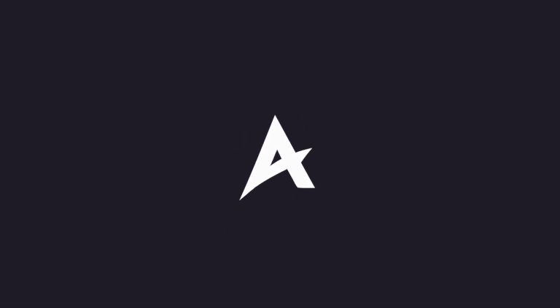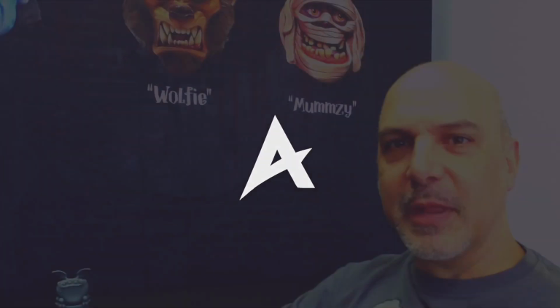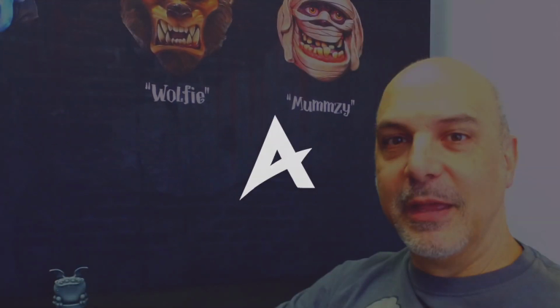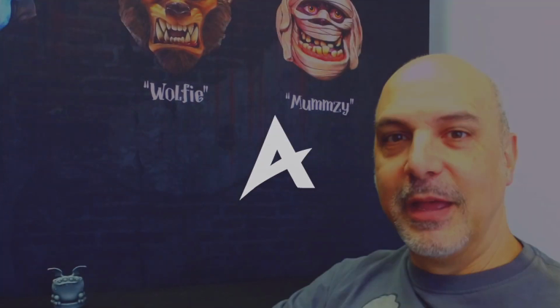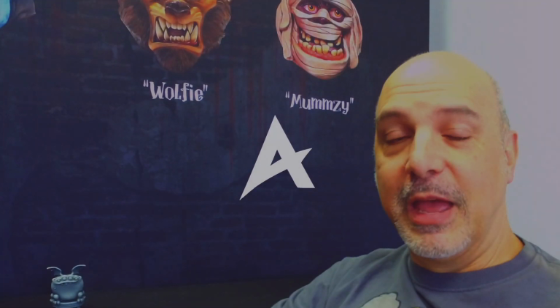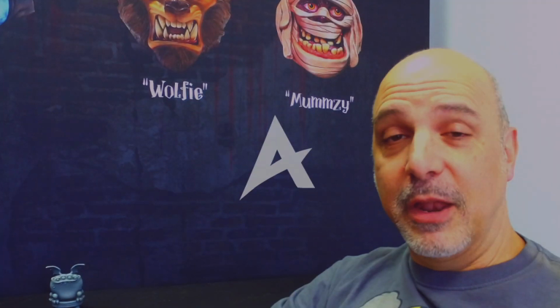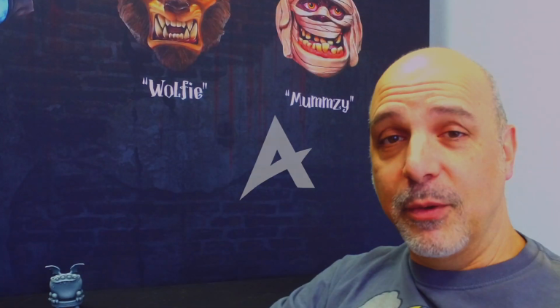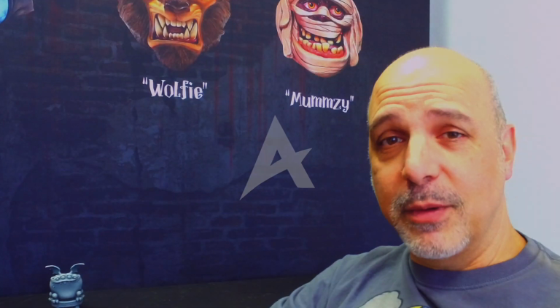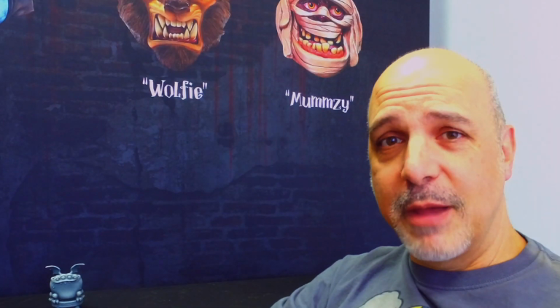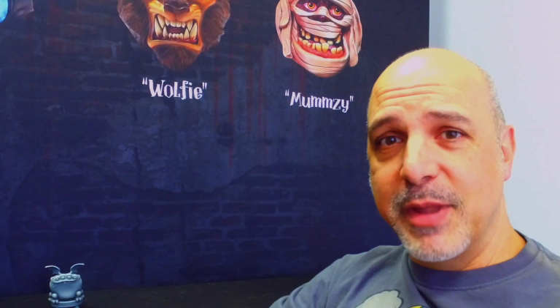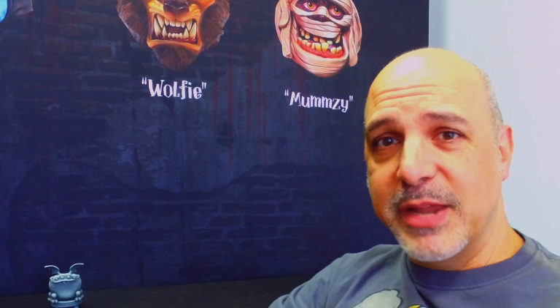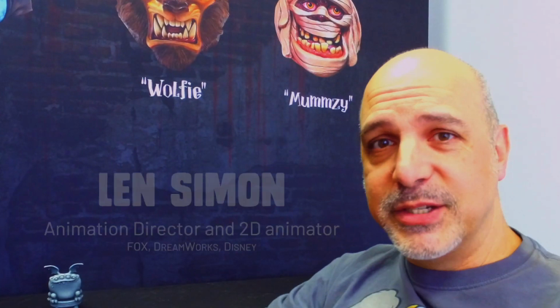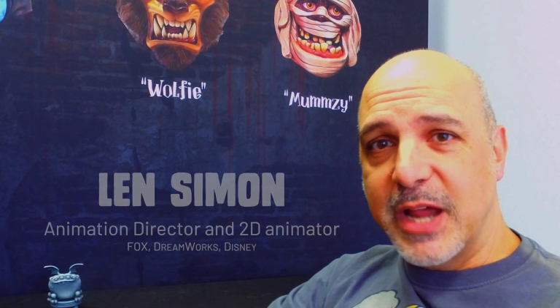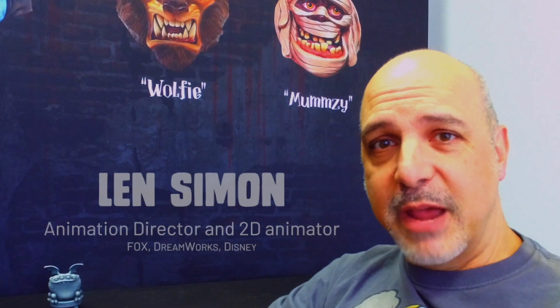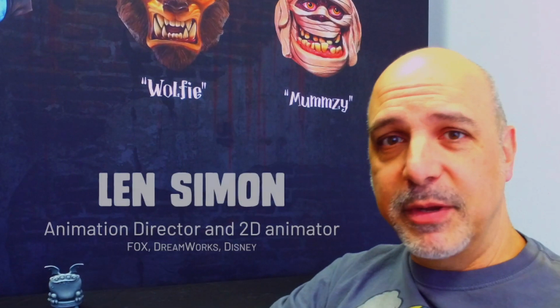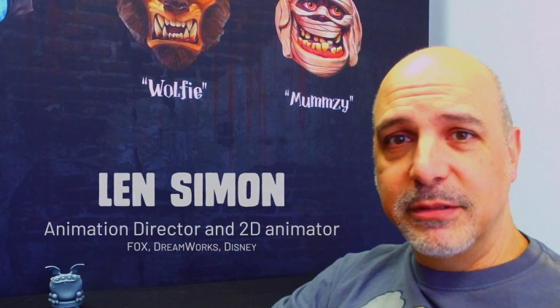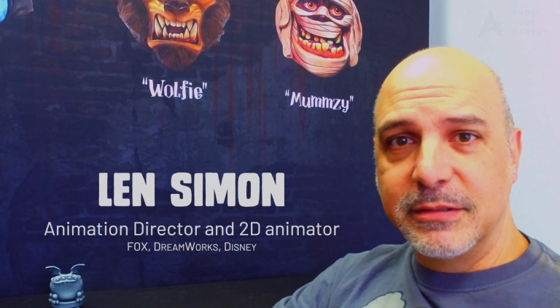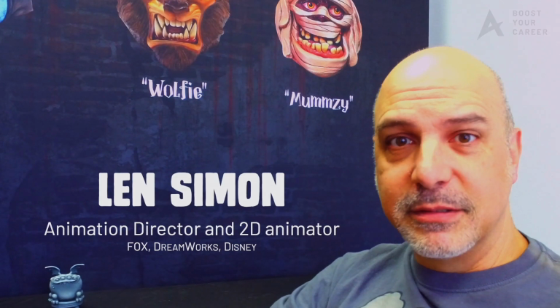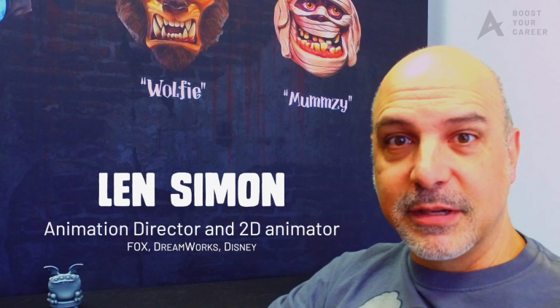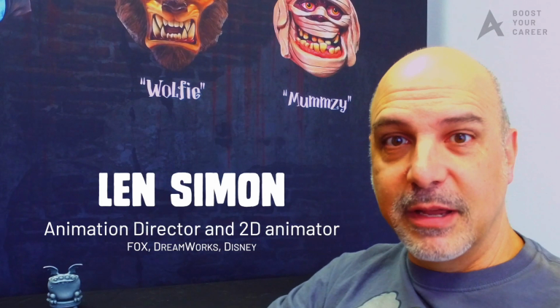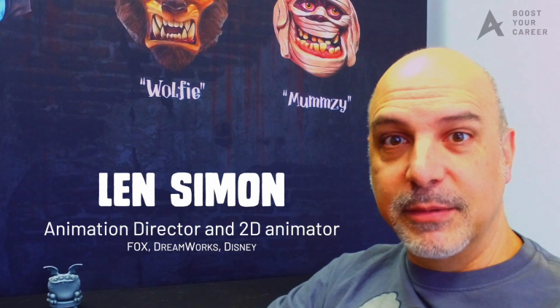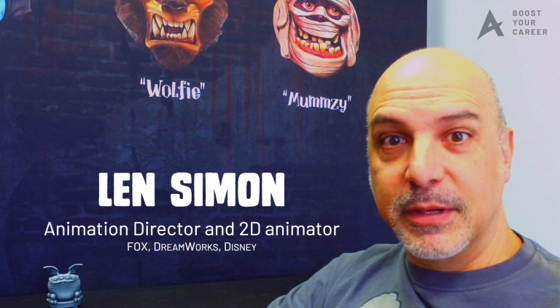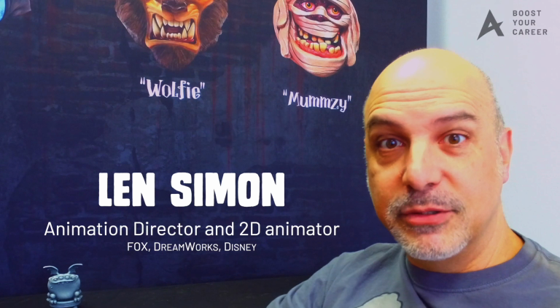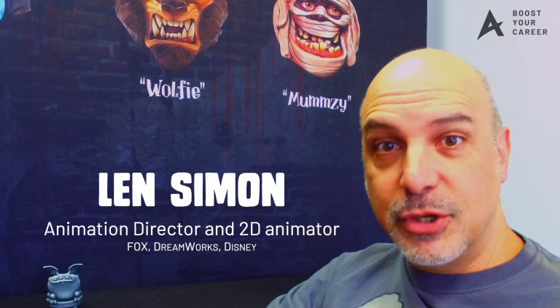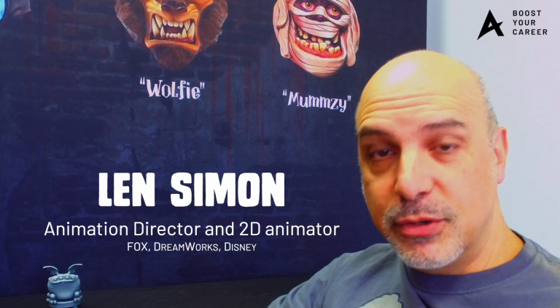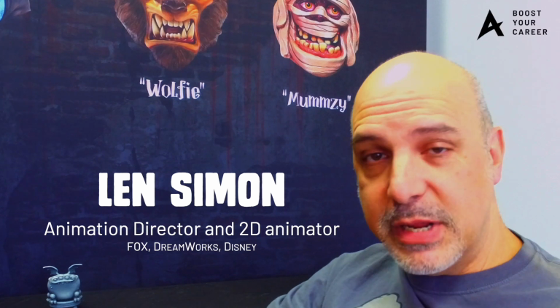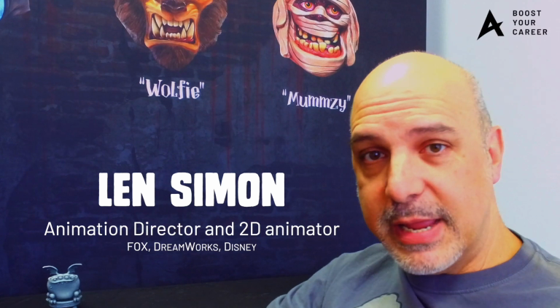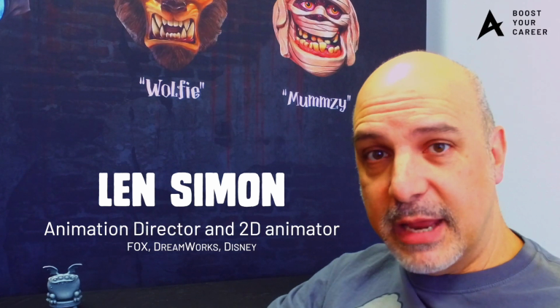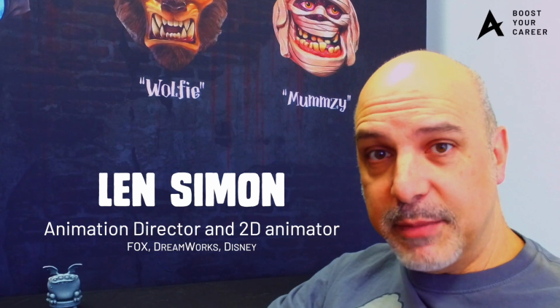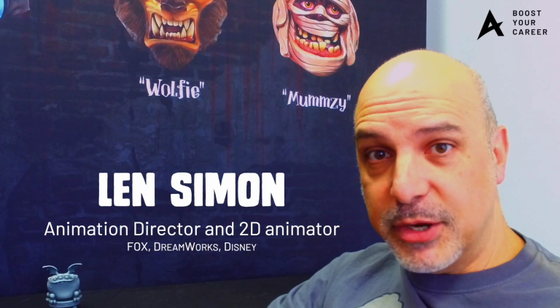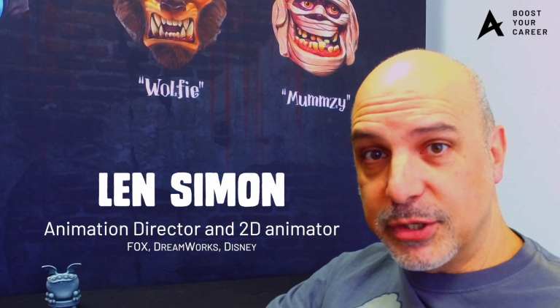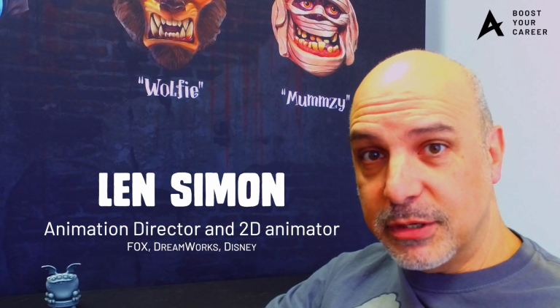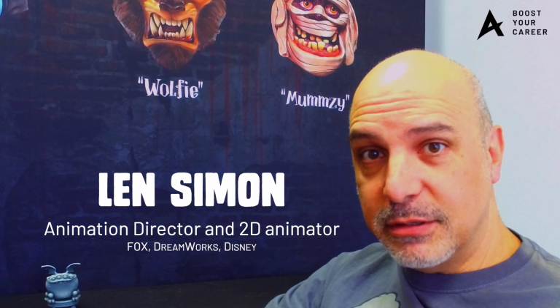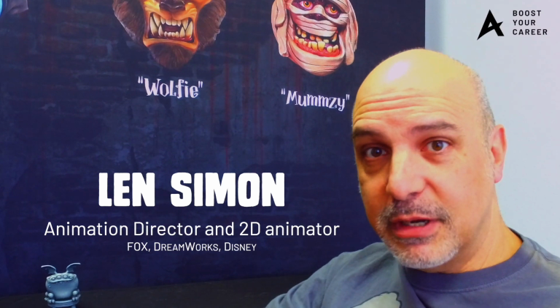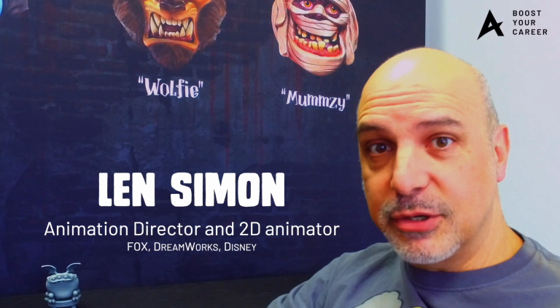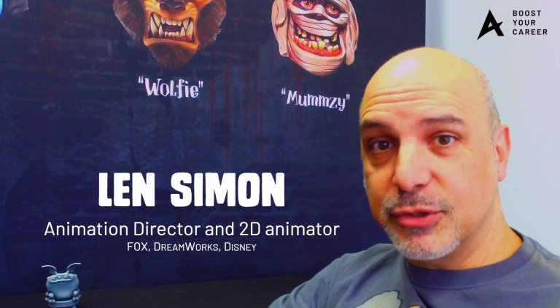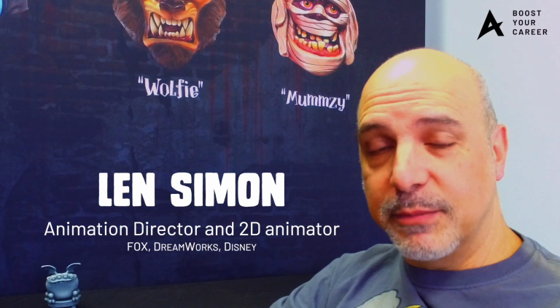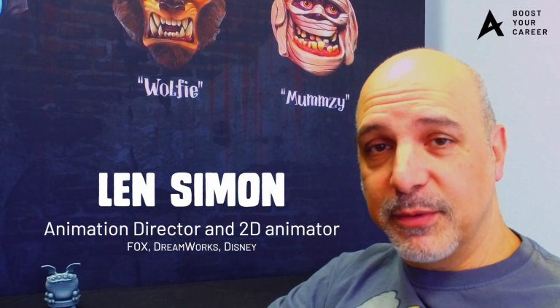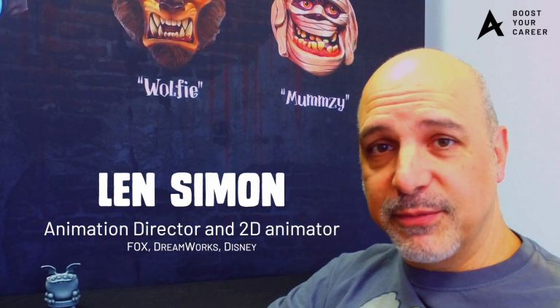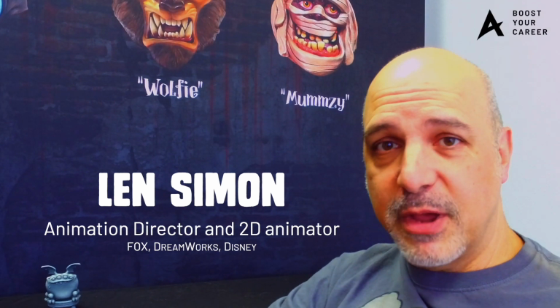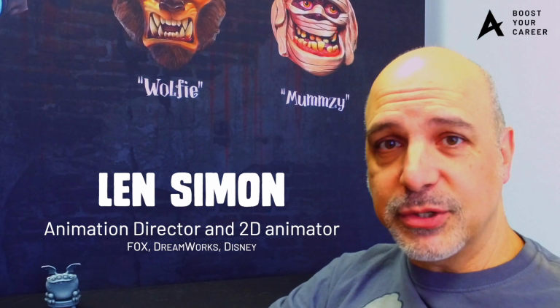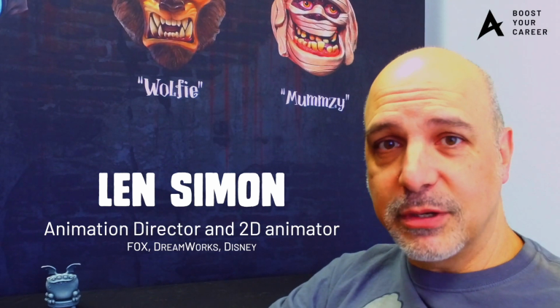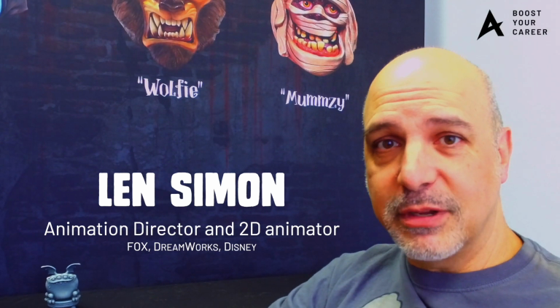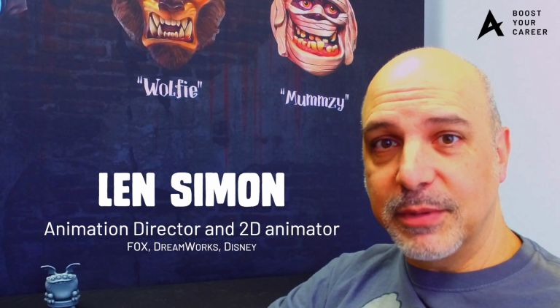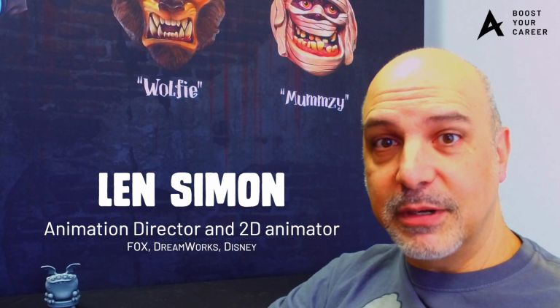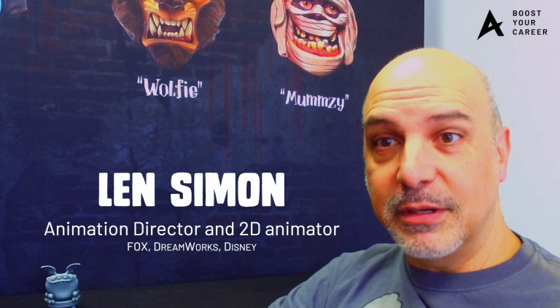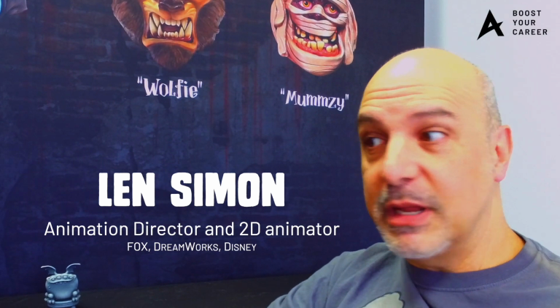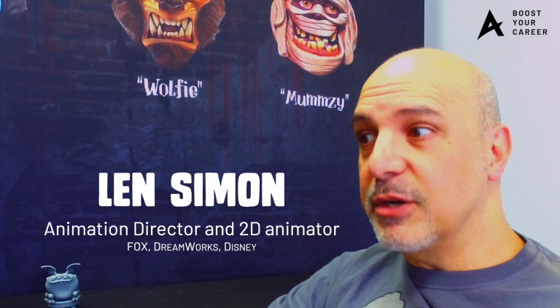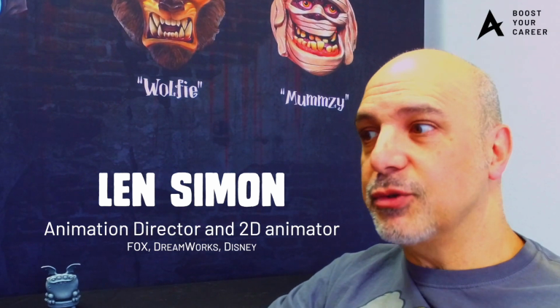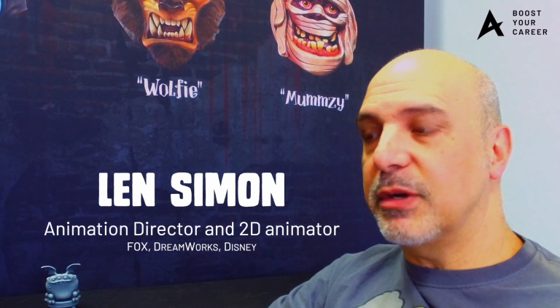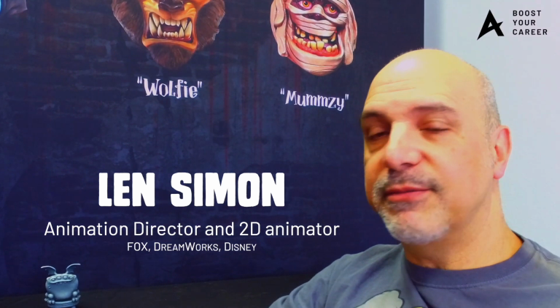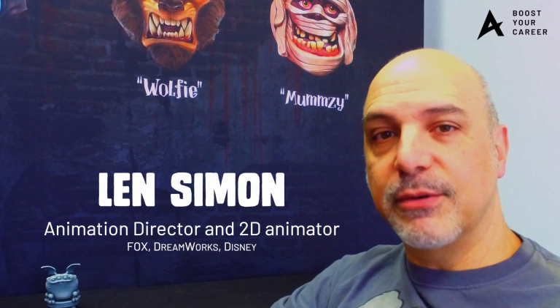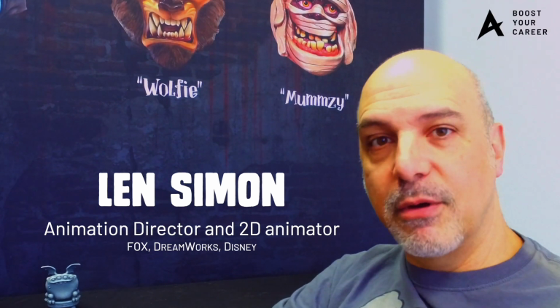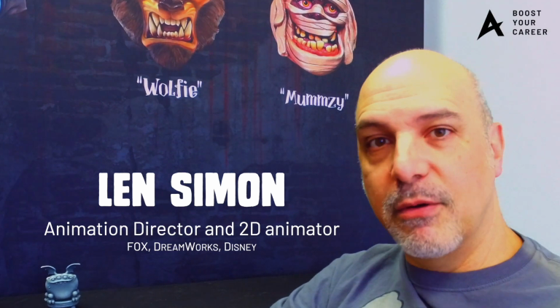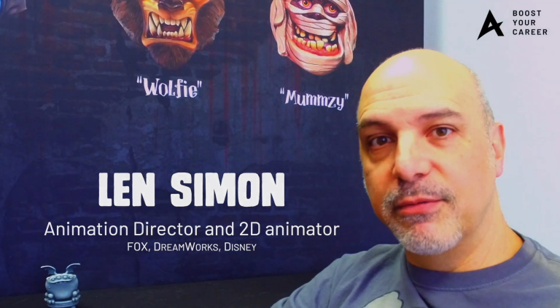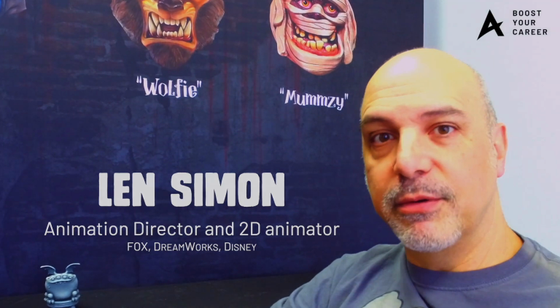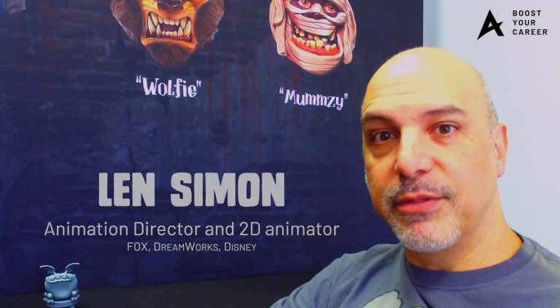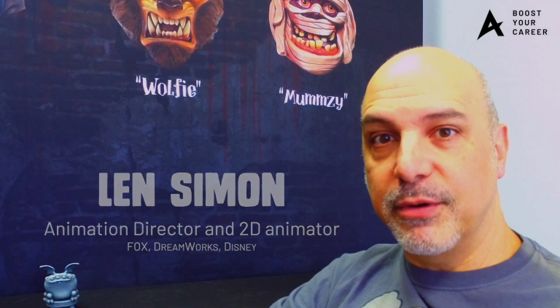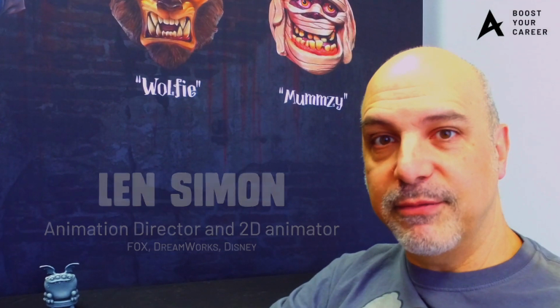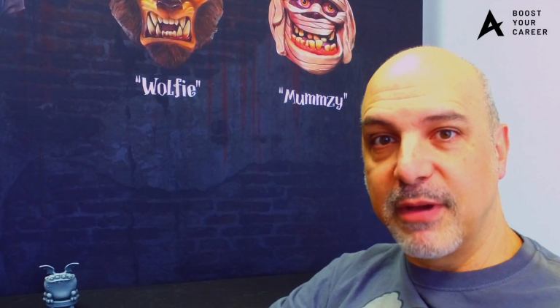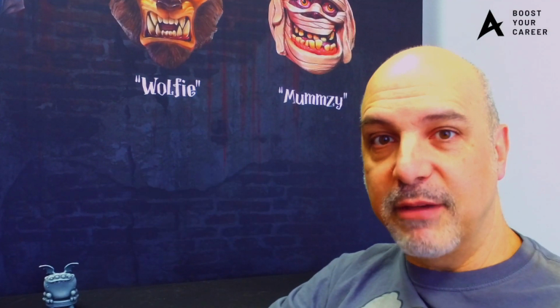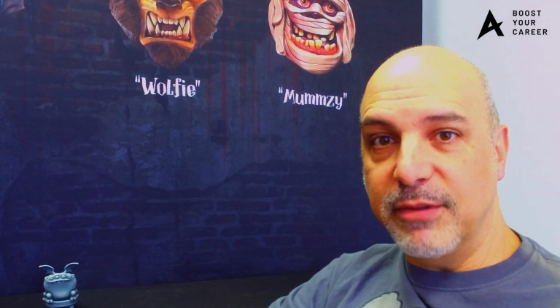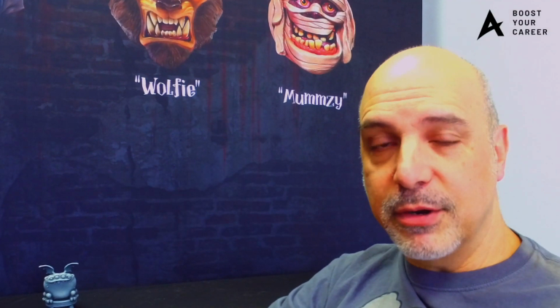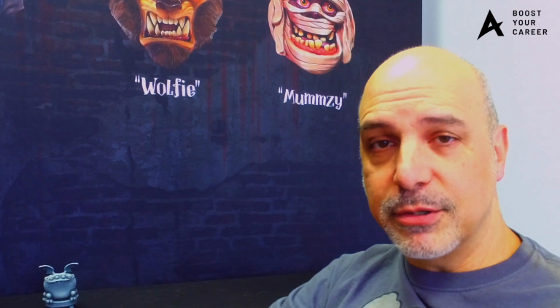Hello, I'm Len Simon. I'm a 2D animation industry professional. I've been in the industry for over 35 years.